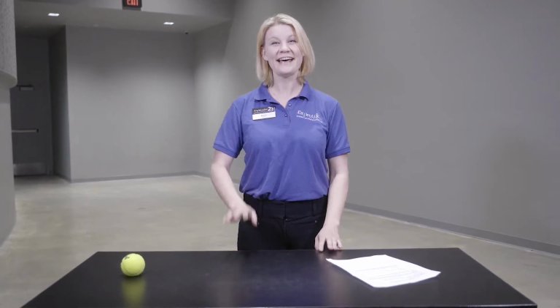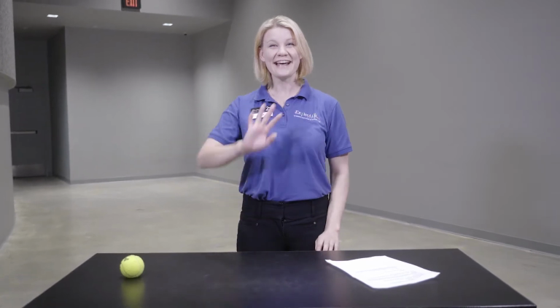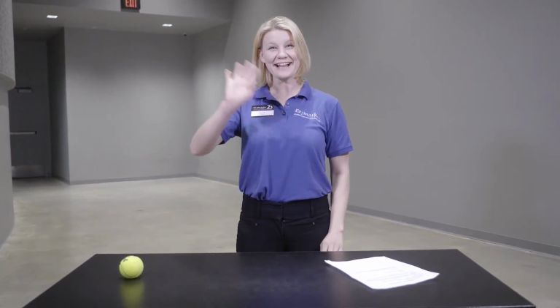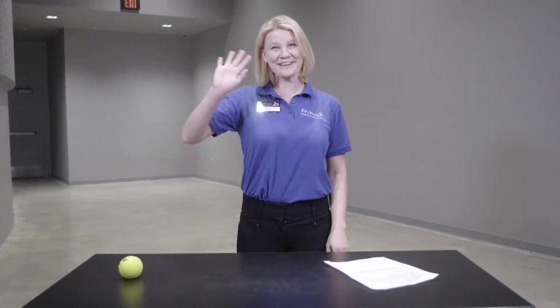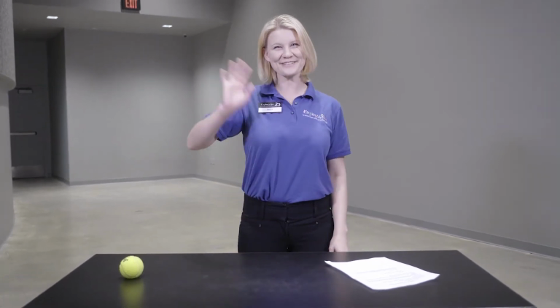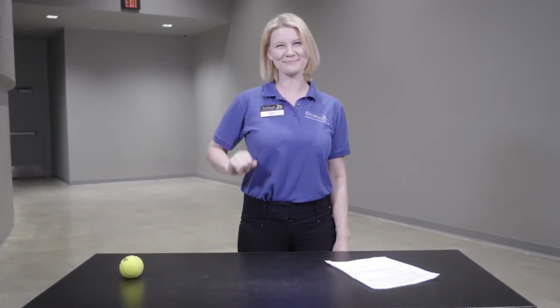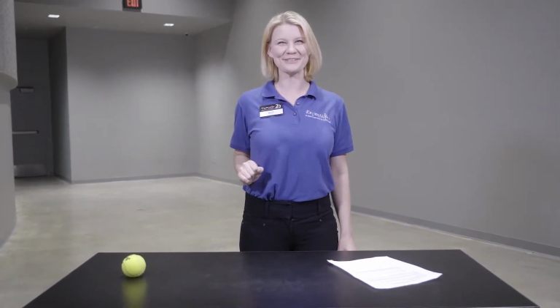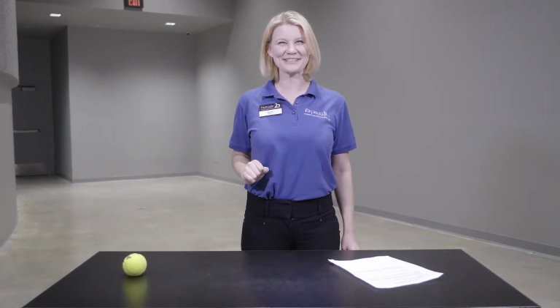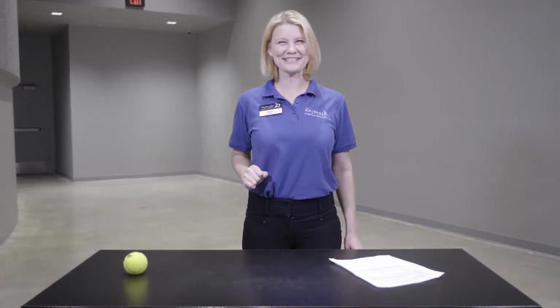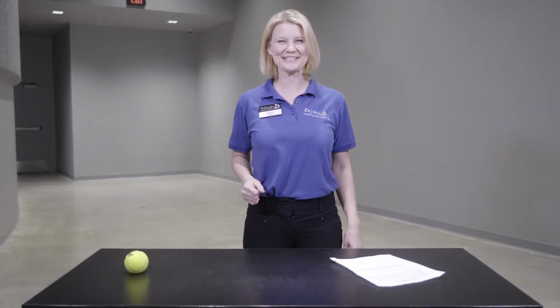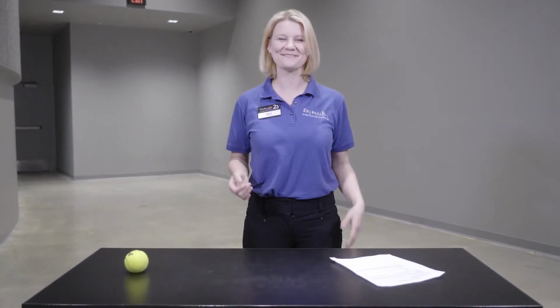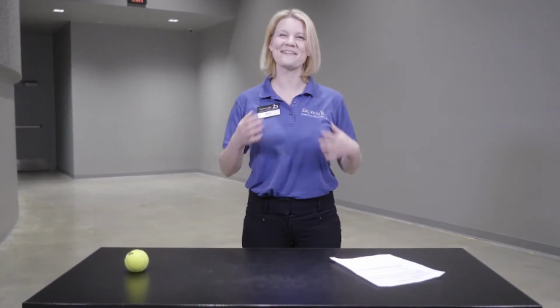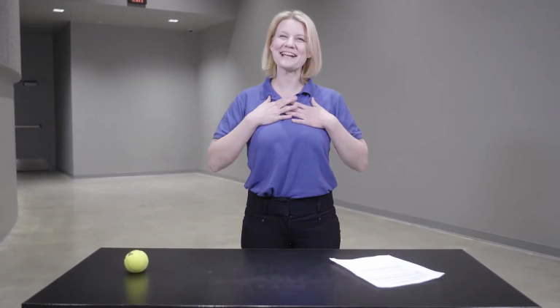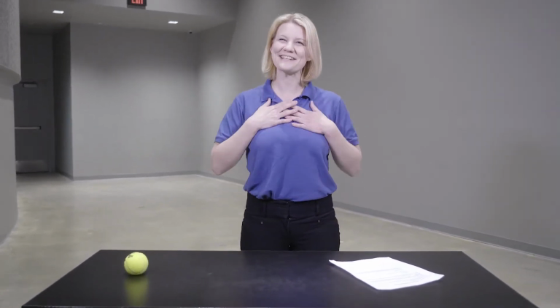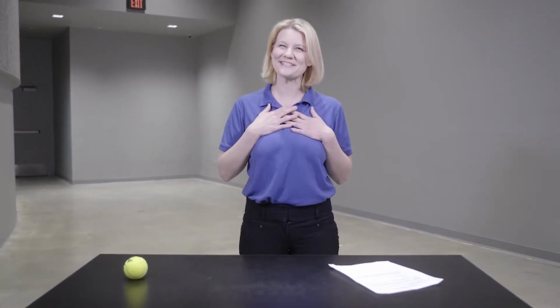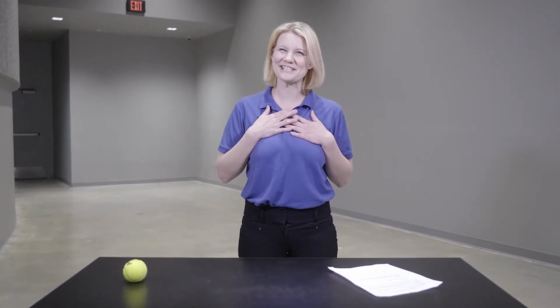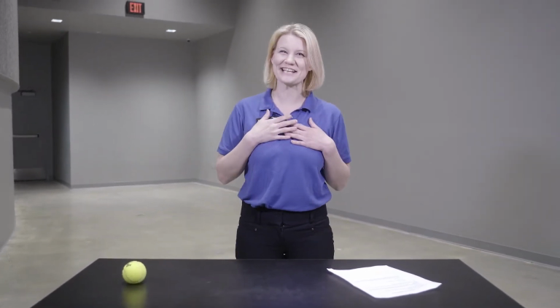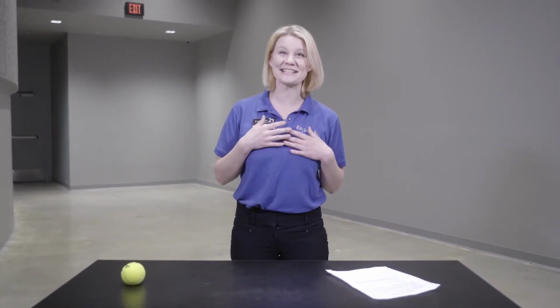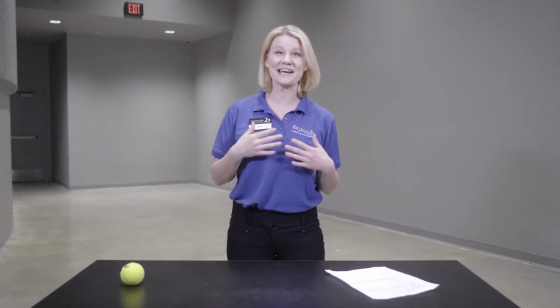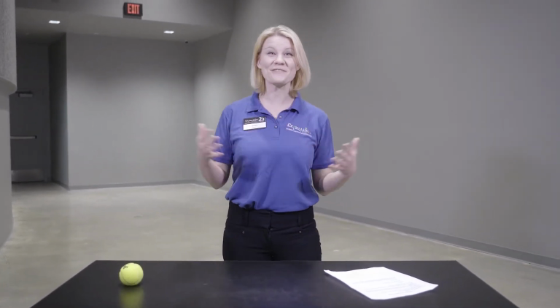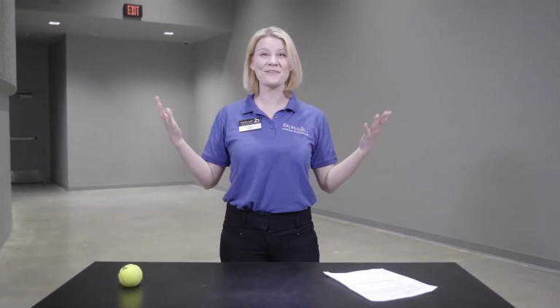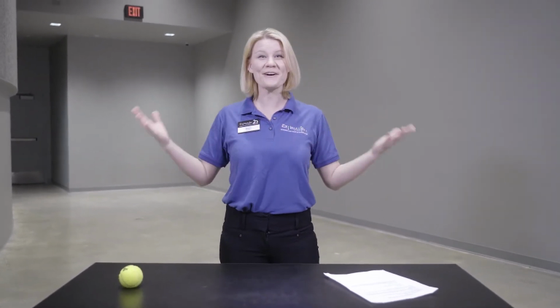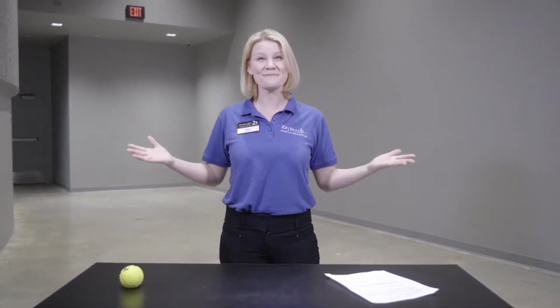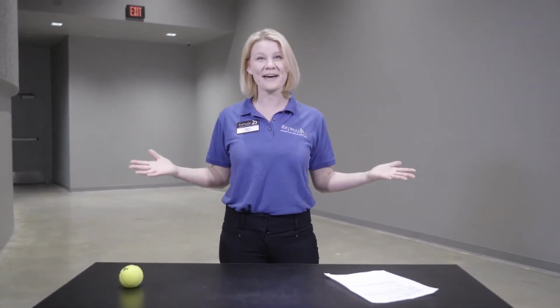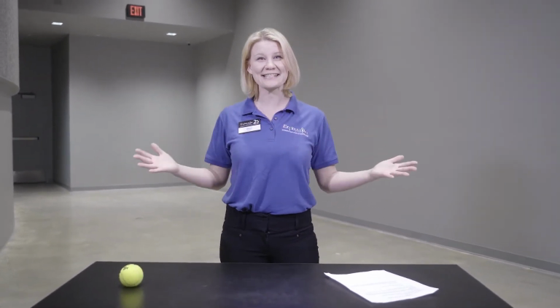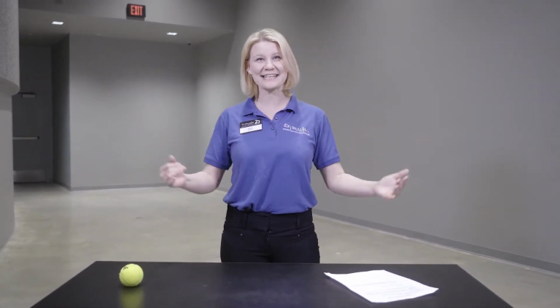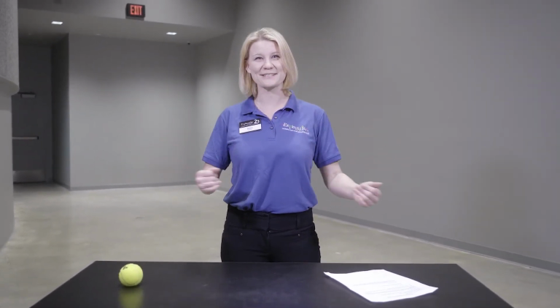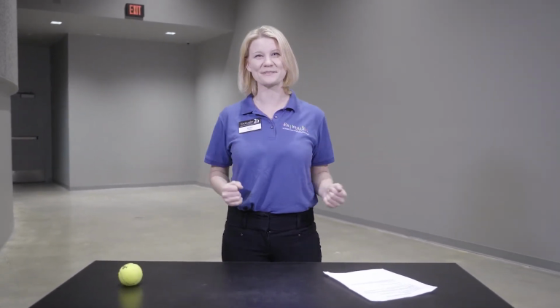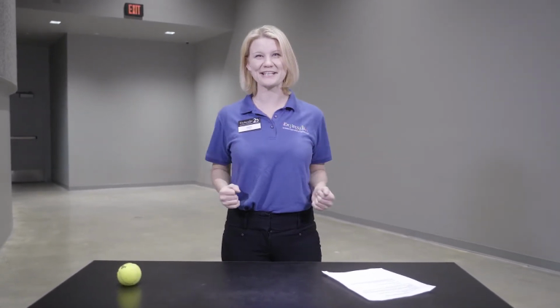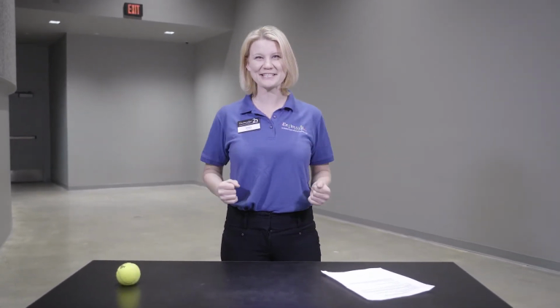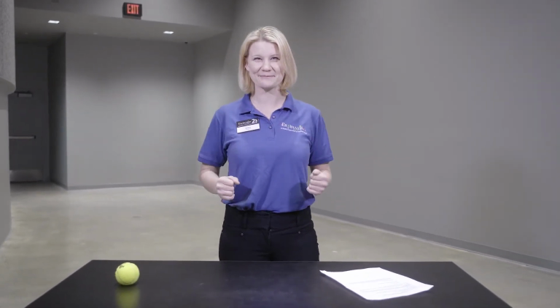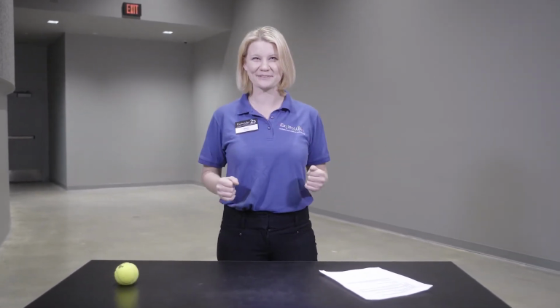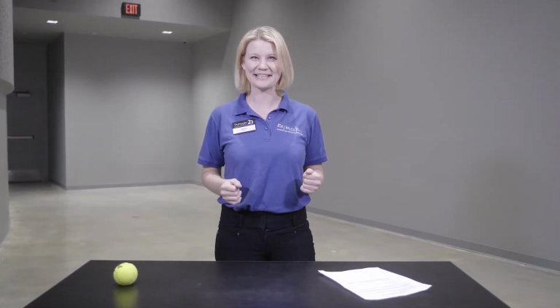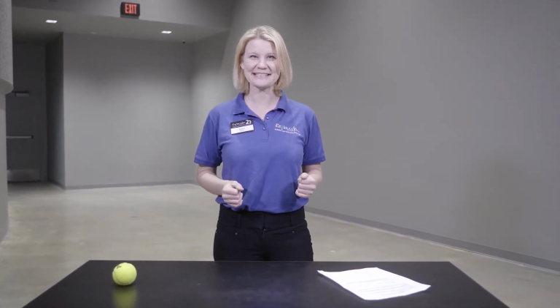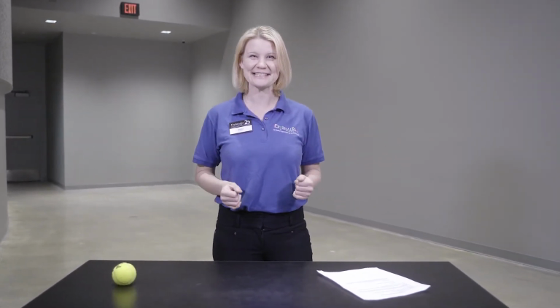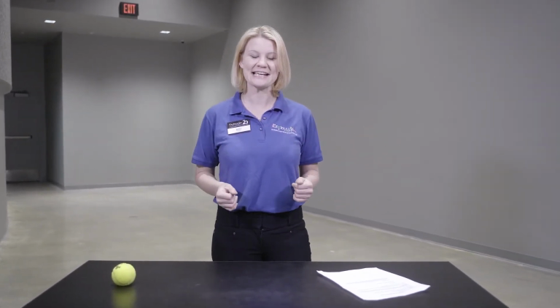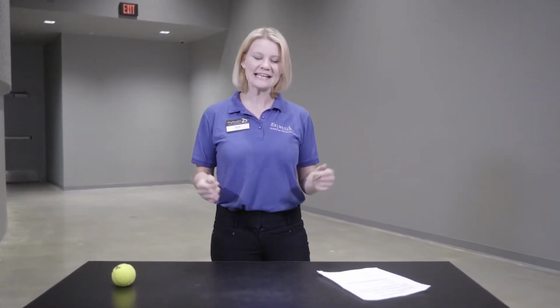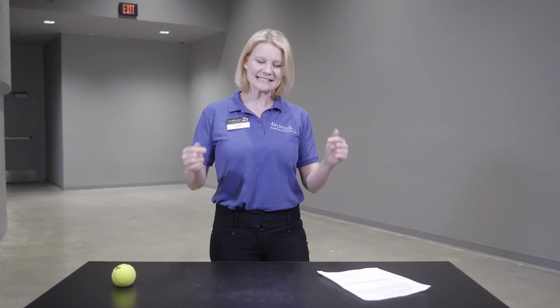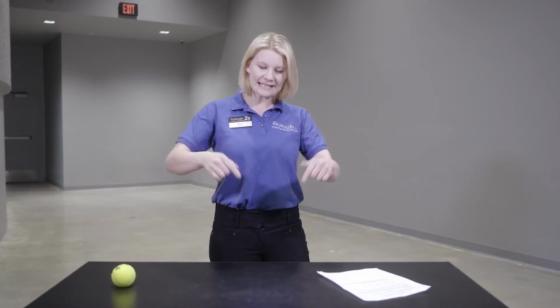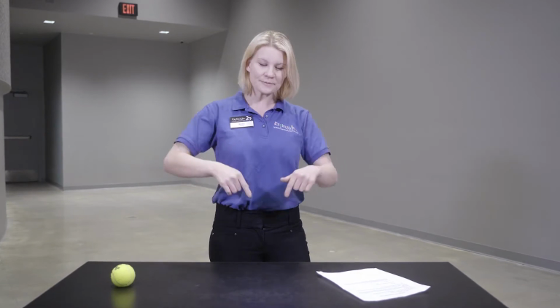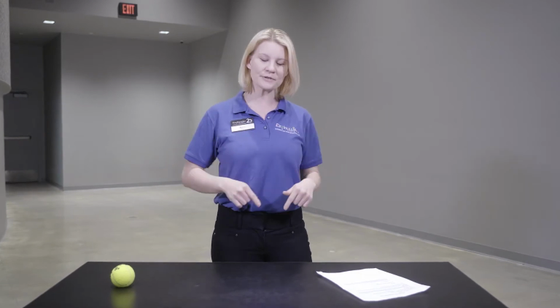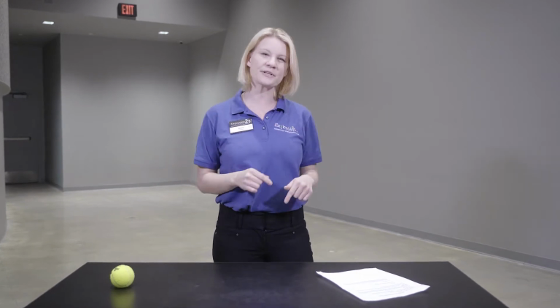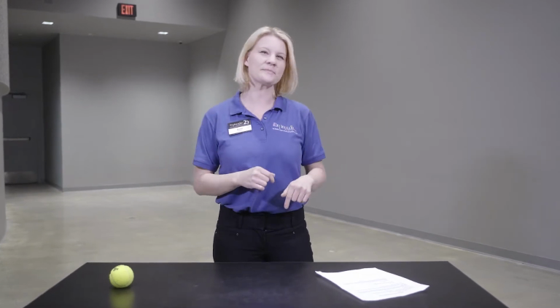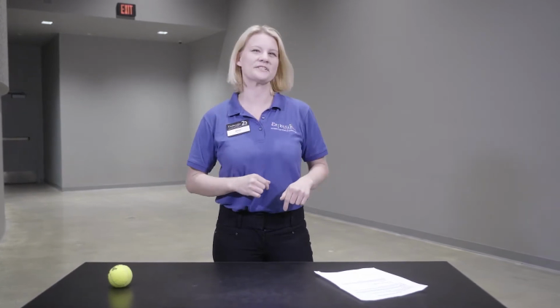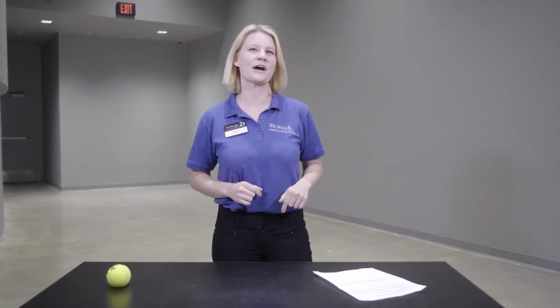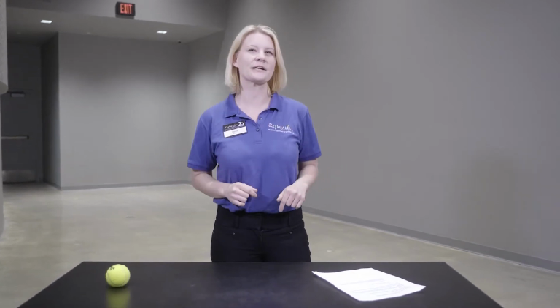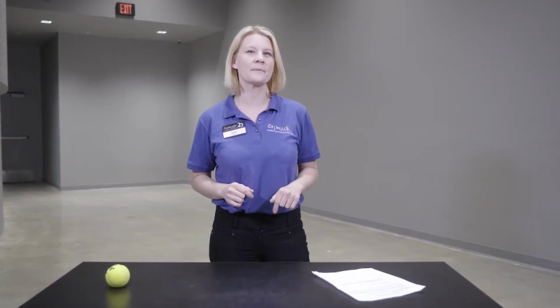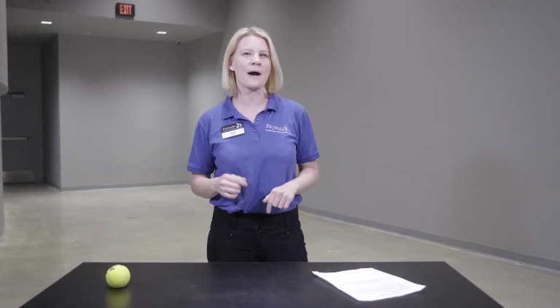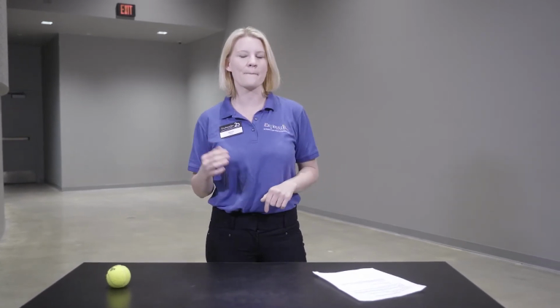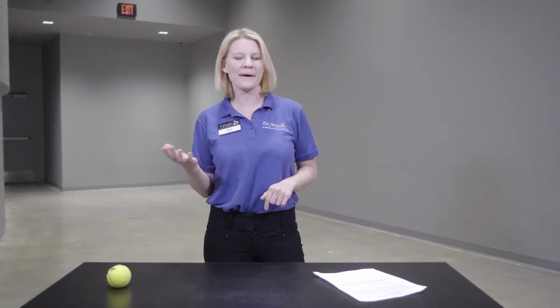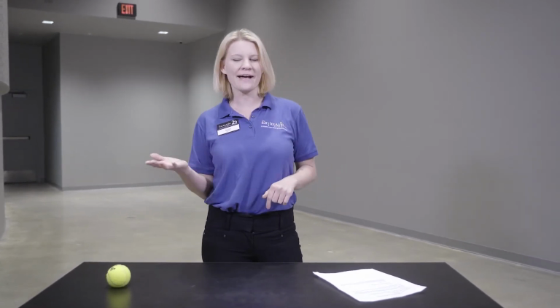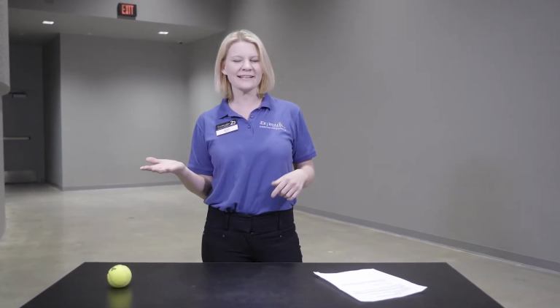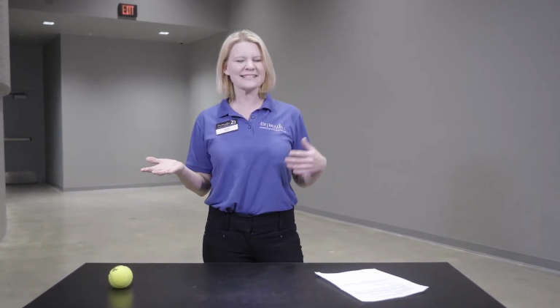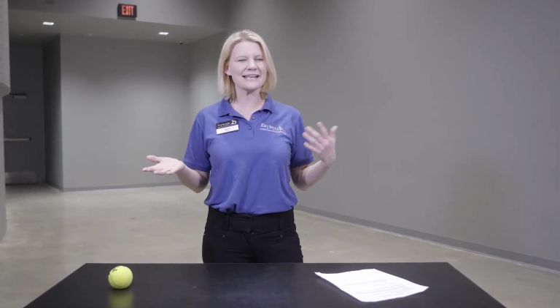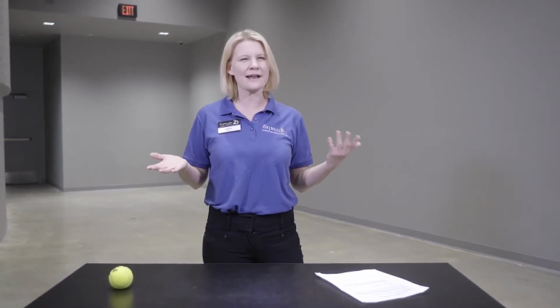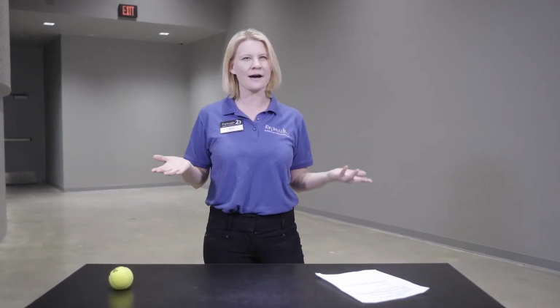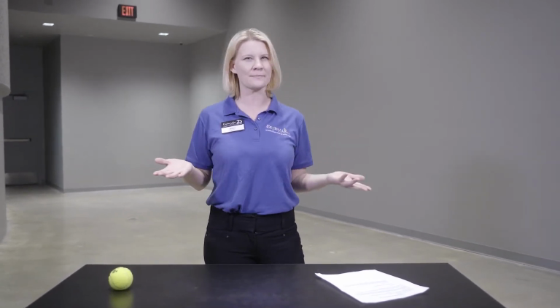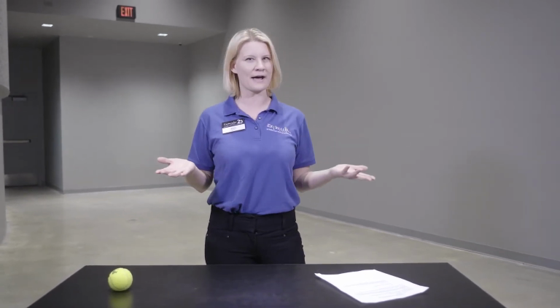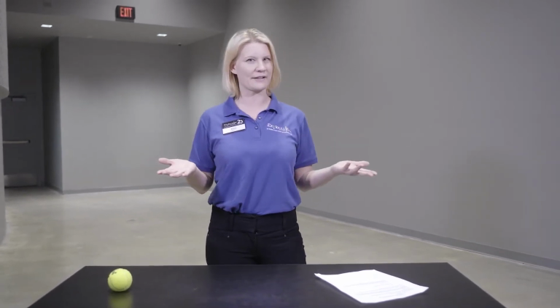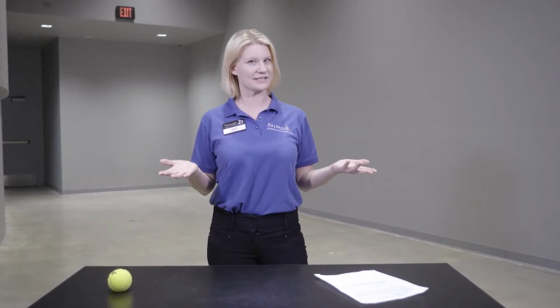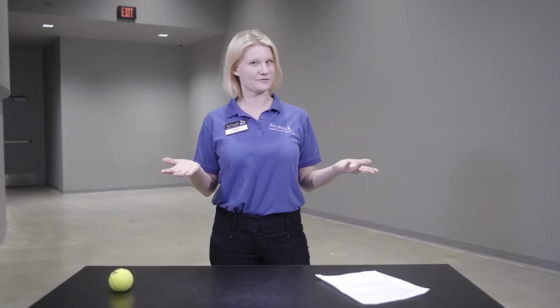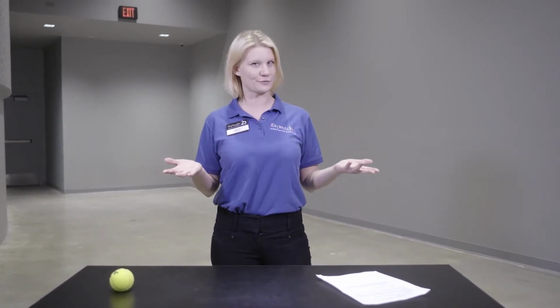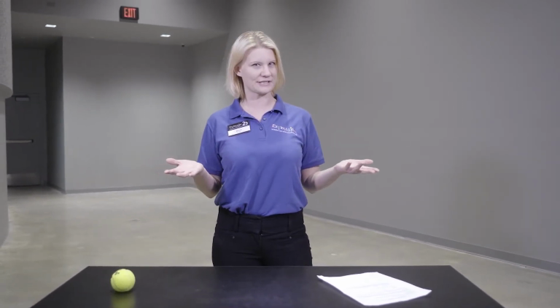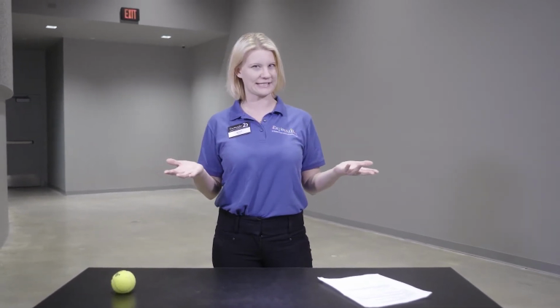Hello Explorers! My name is Jessica and welcome back to Exploration Place. Today we're going to be talking about balanced and unbalanced forces.